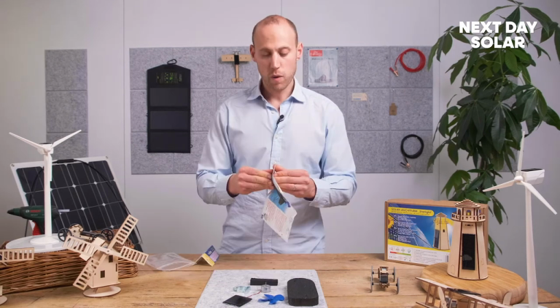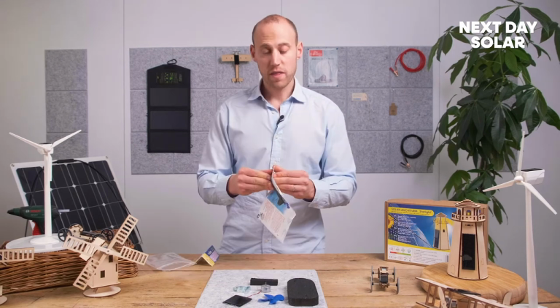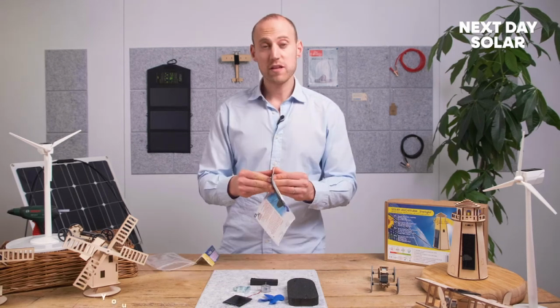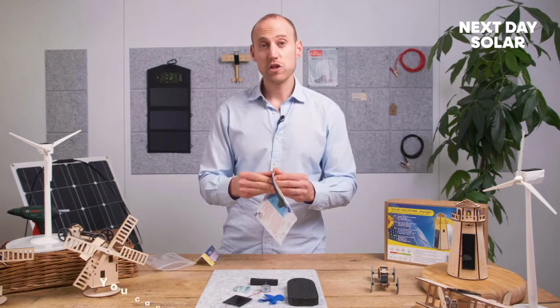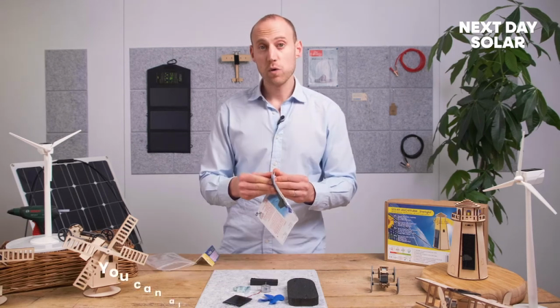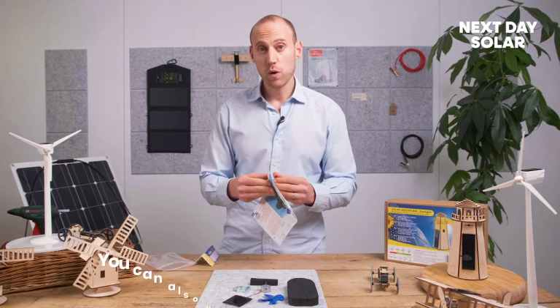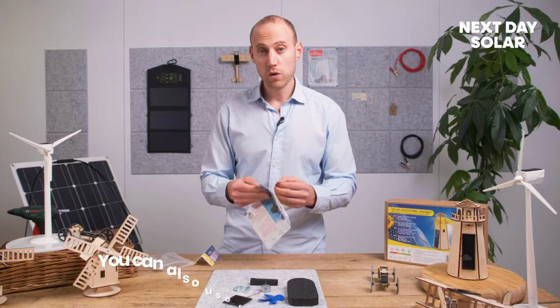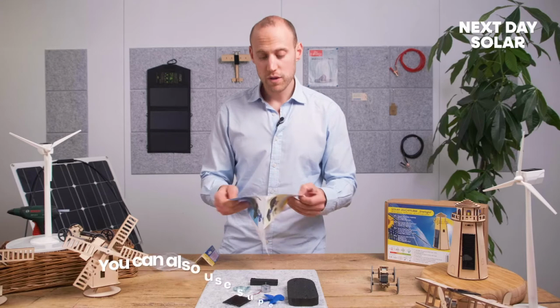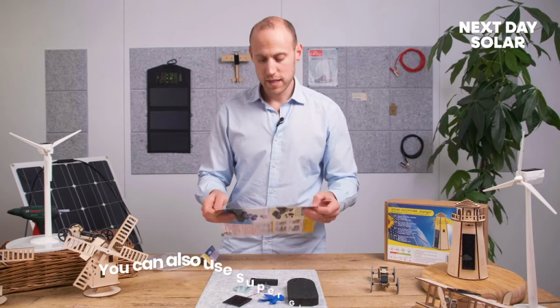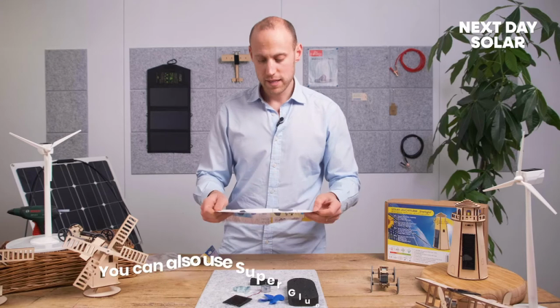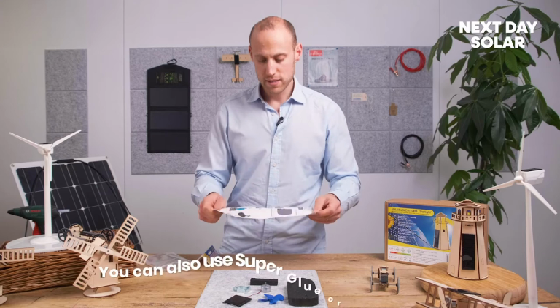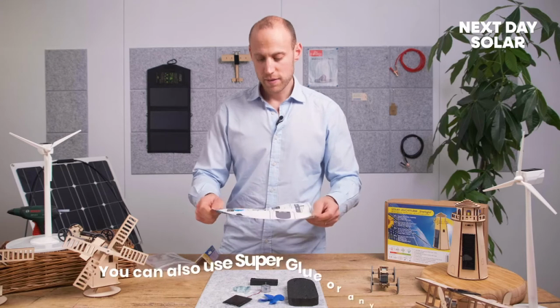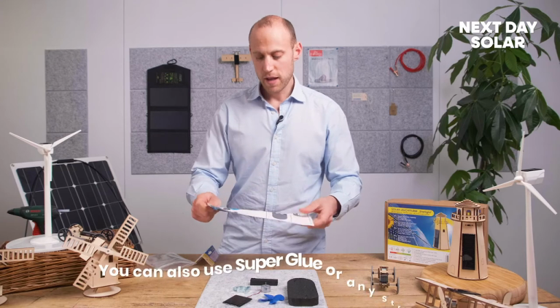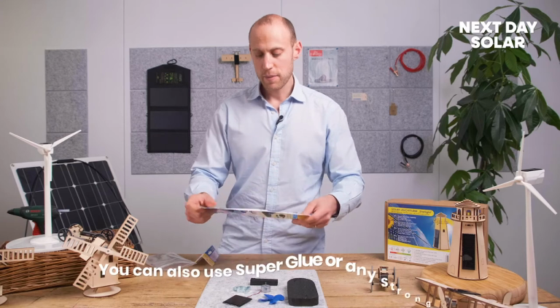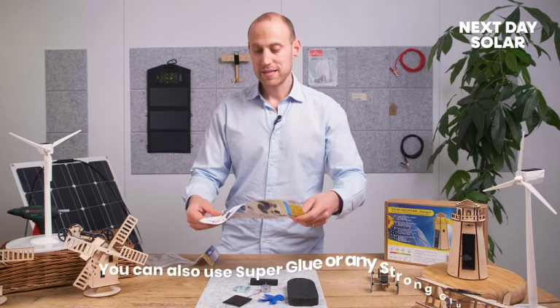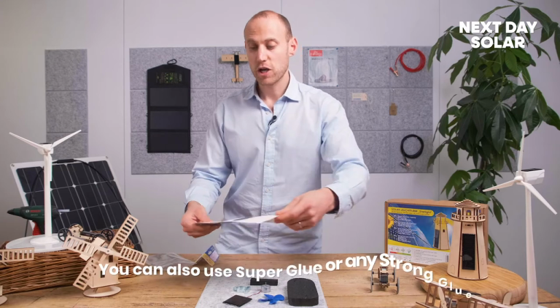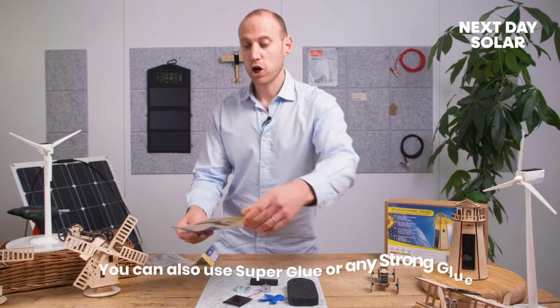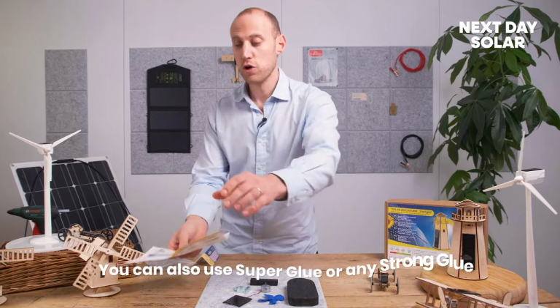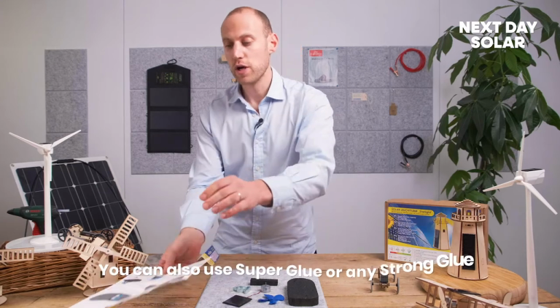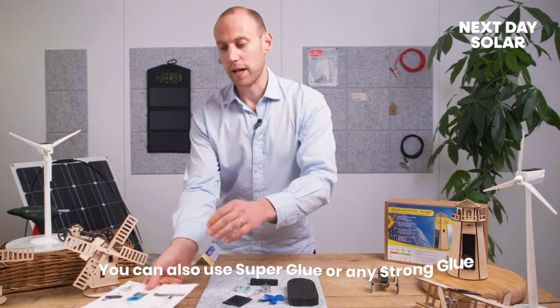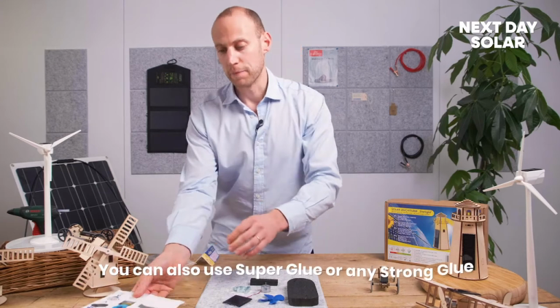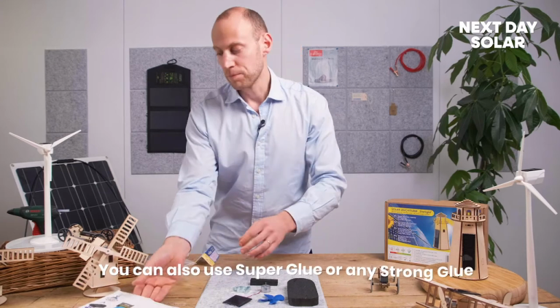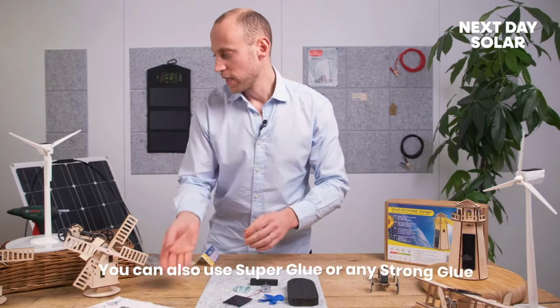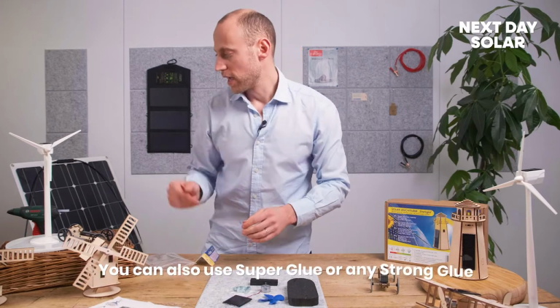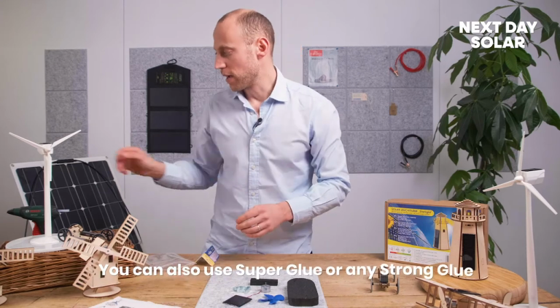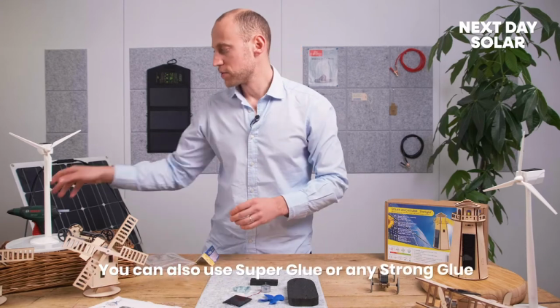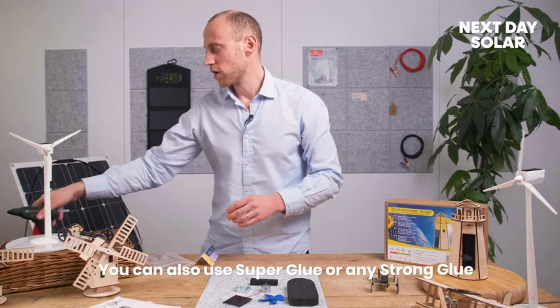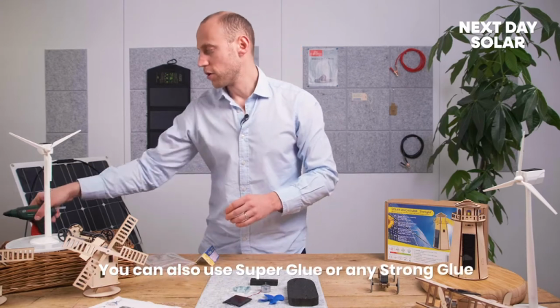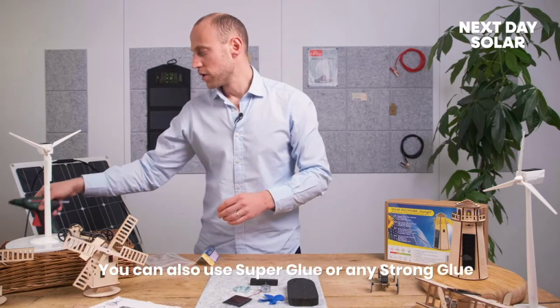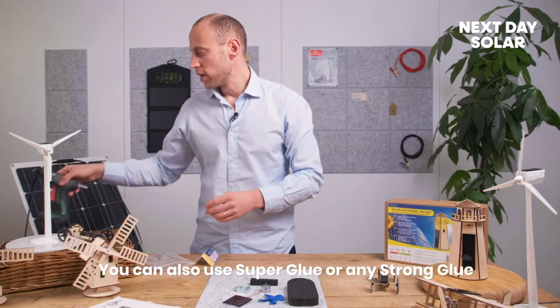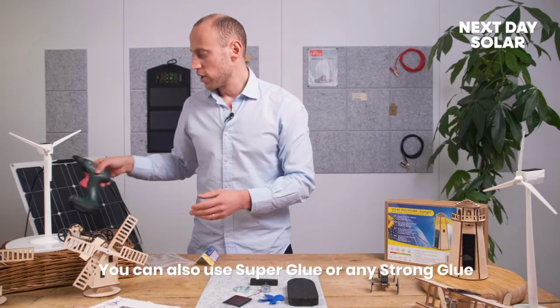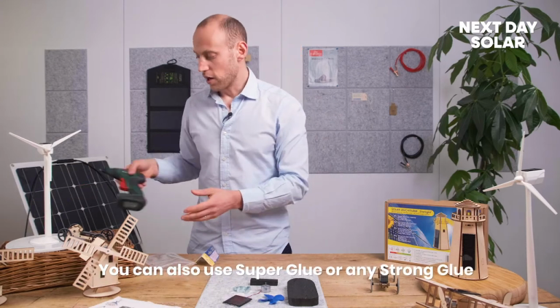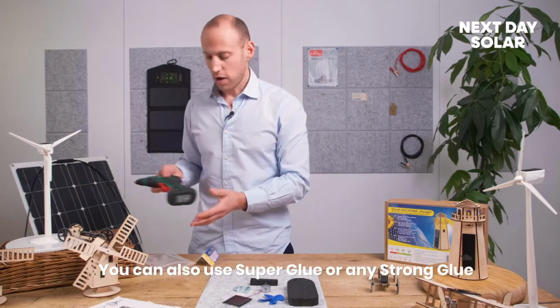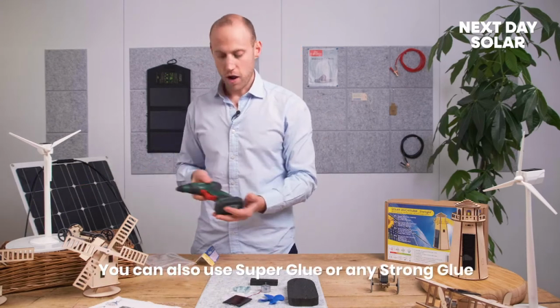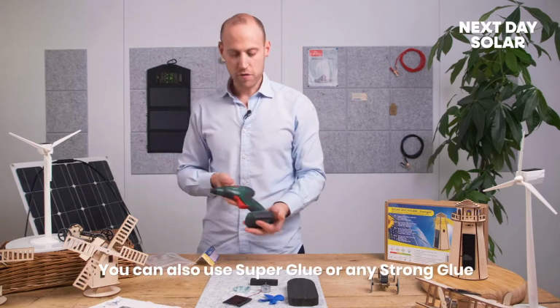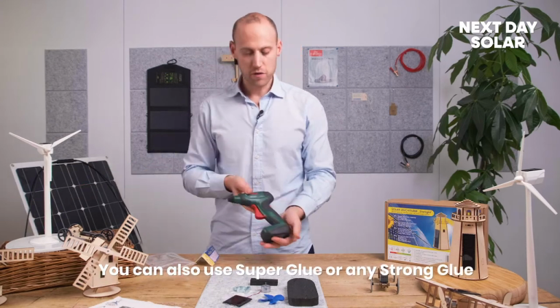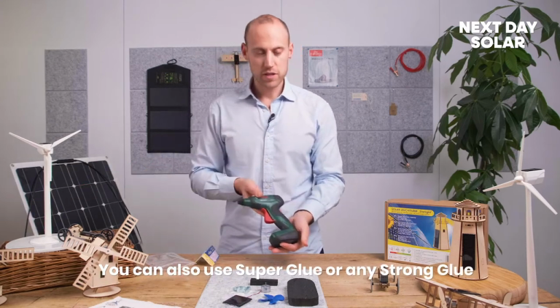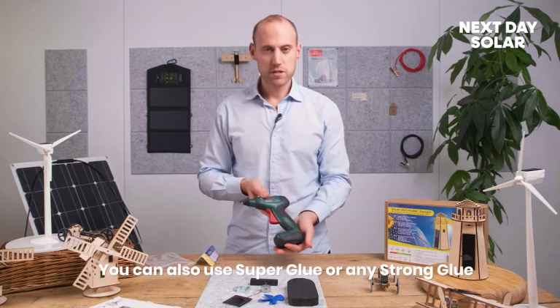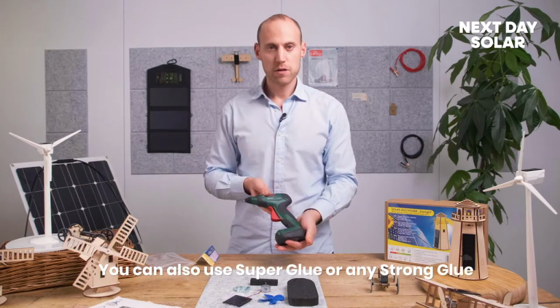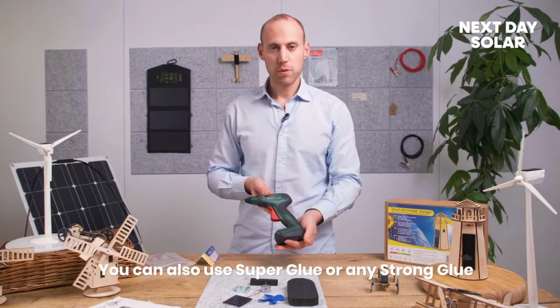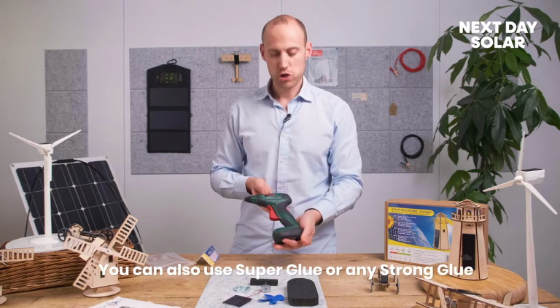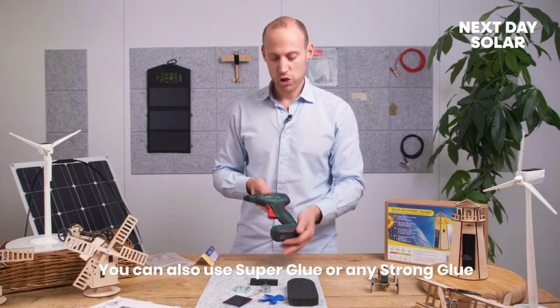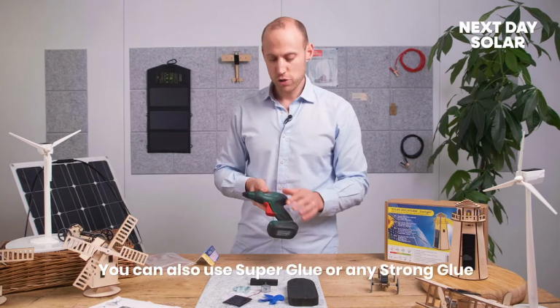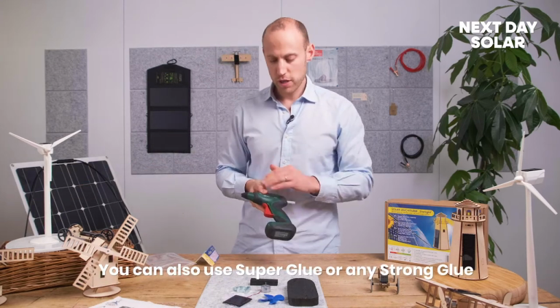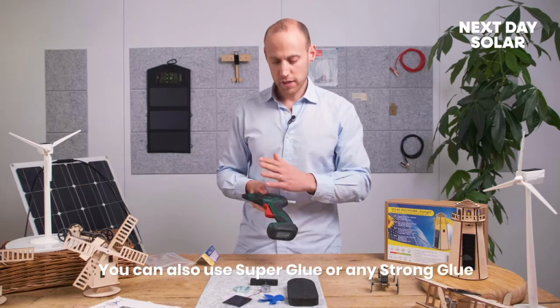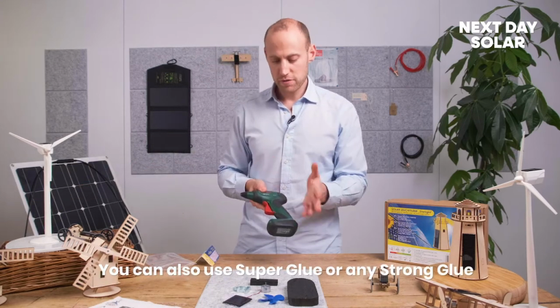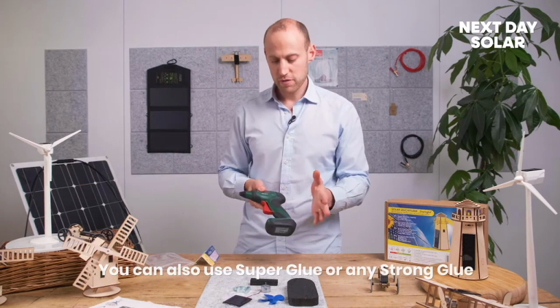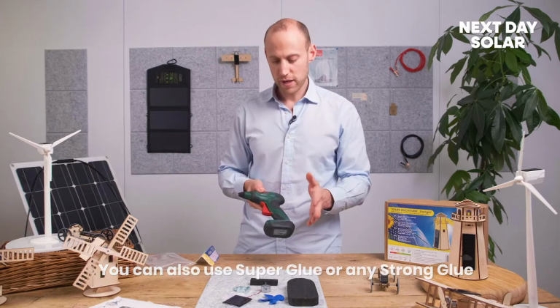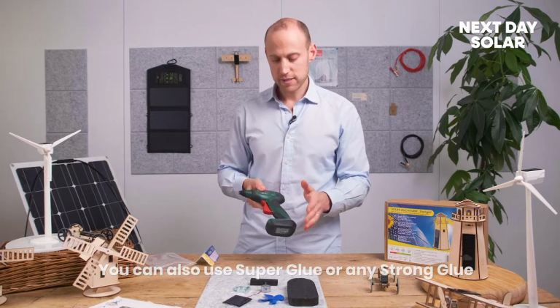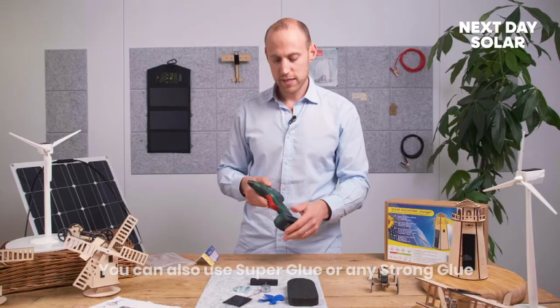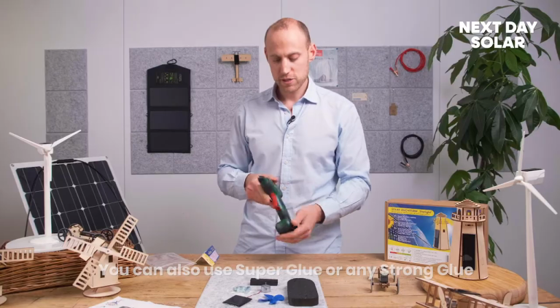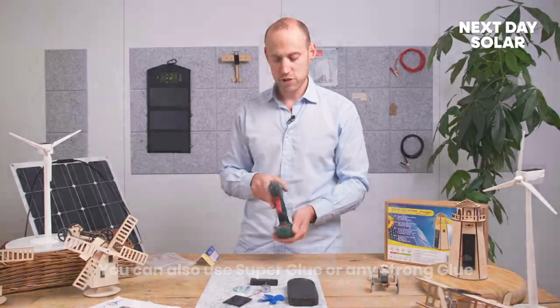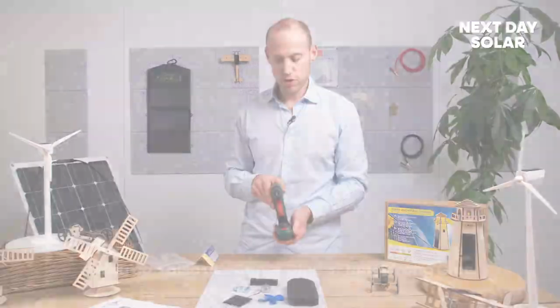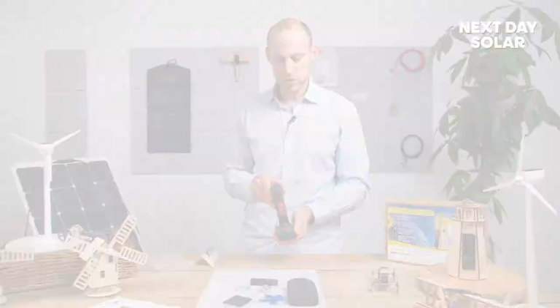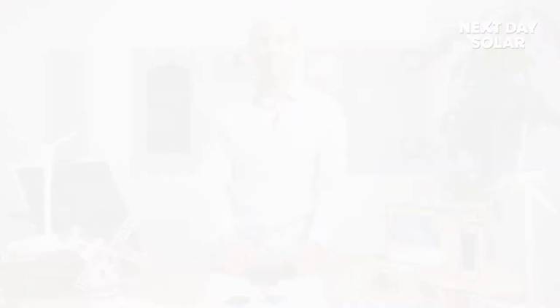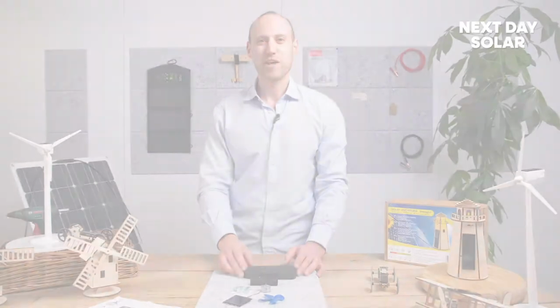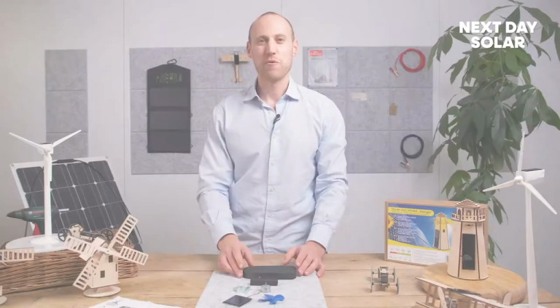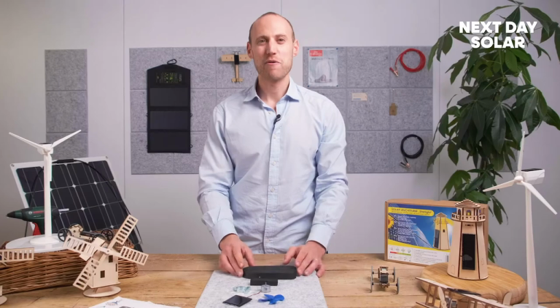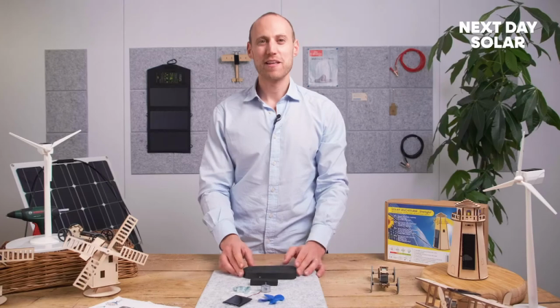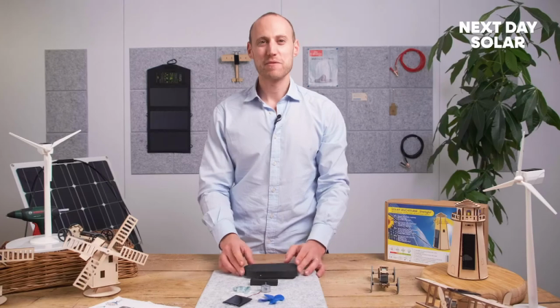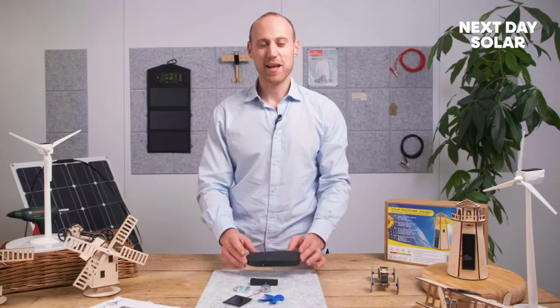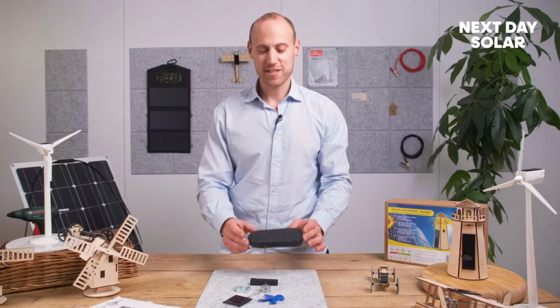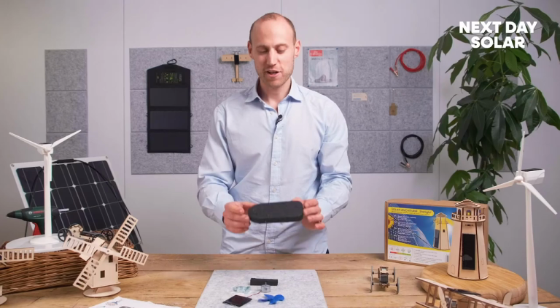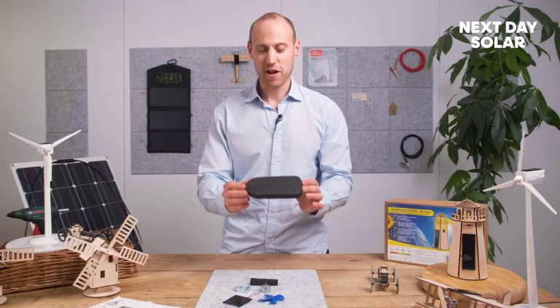One of the things that you will need is a glue gun. I've got this Bosch glue gun — nice and easy to use — so we're ready to make a start.